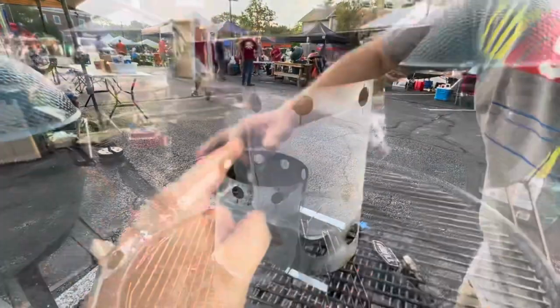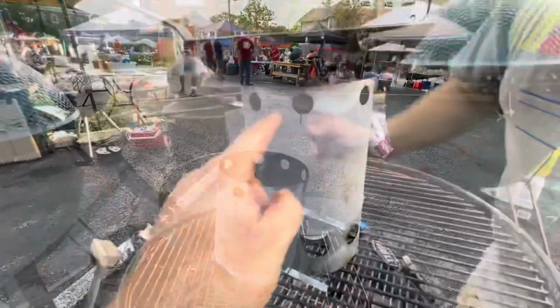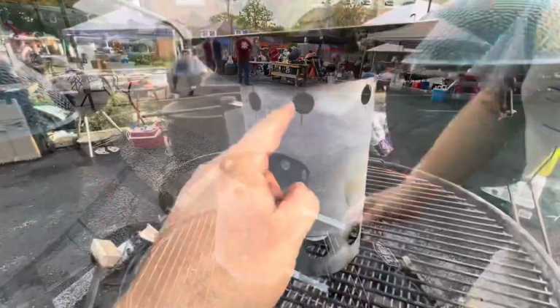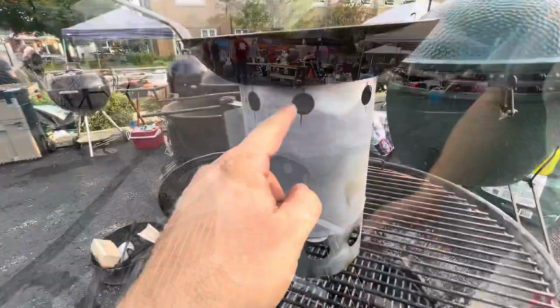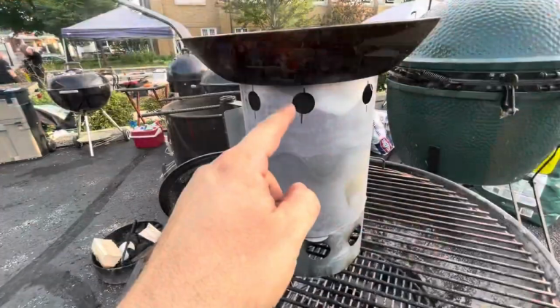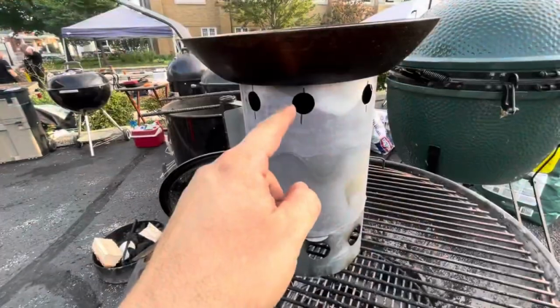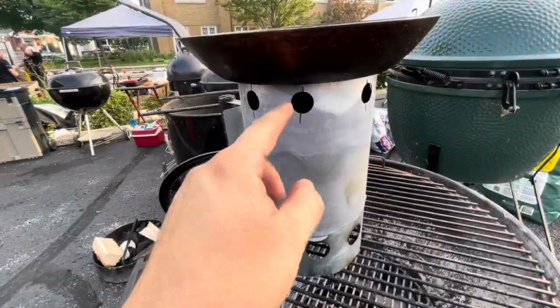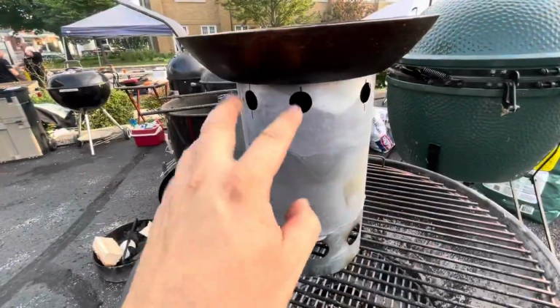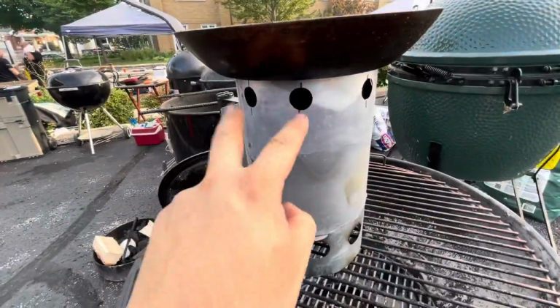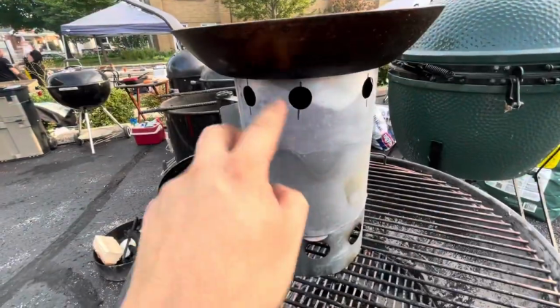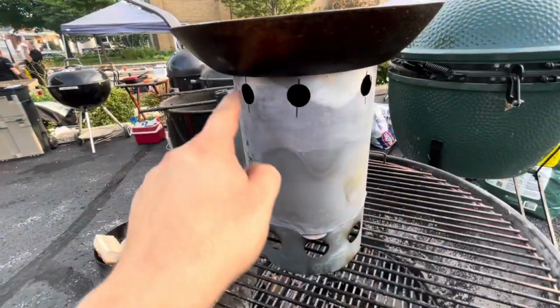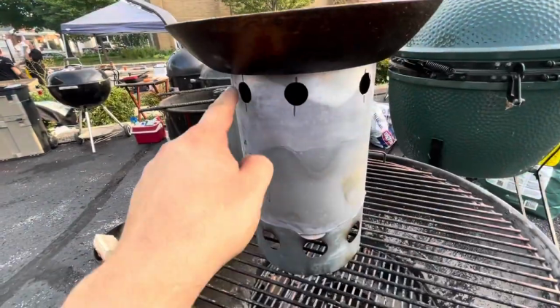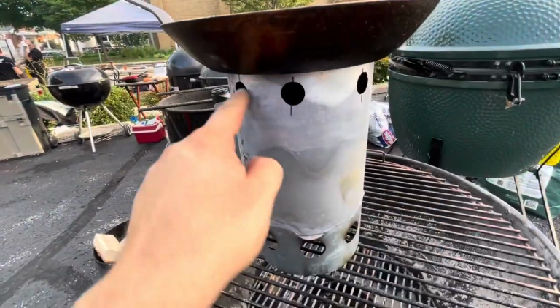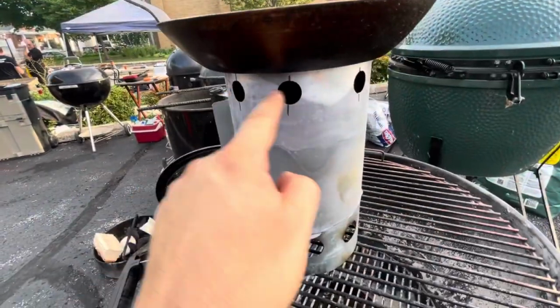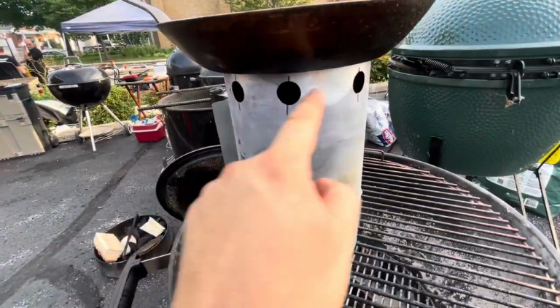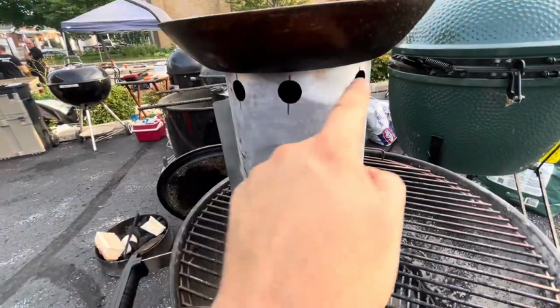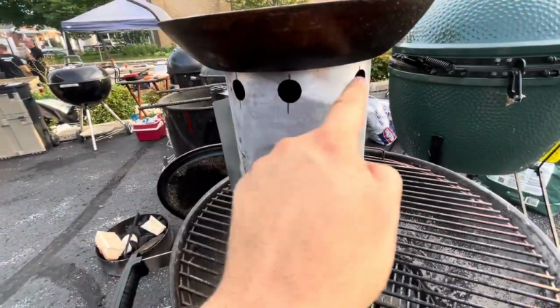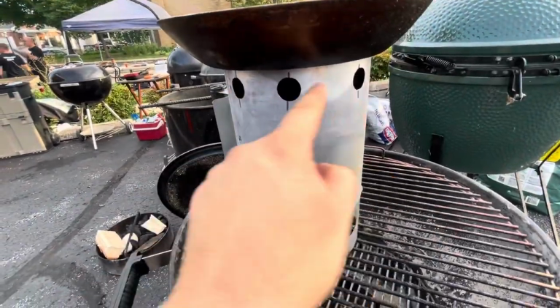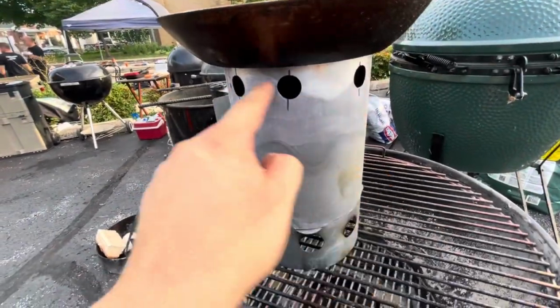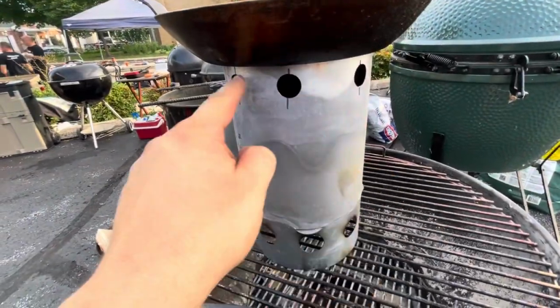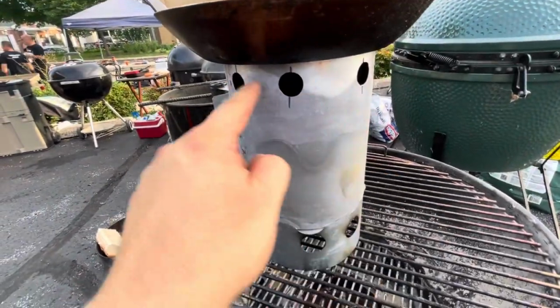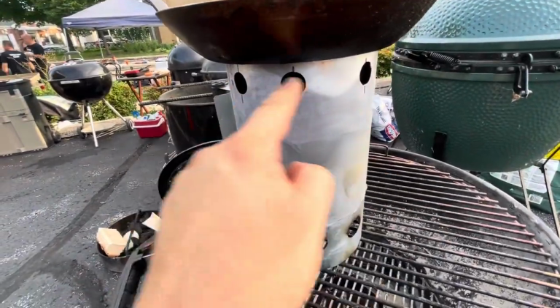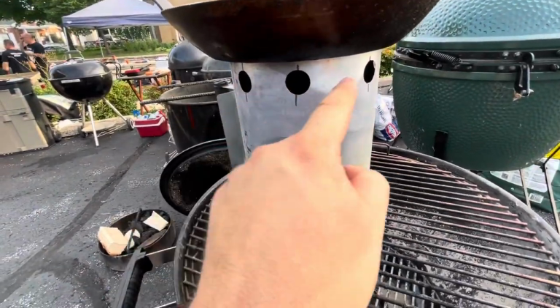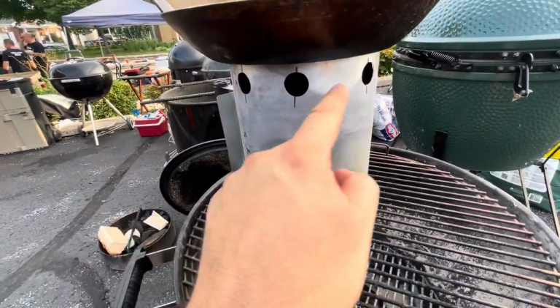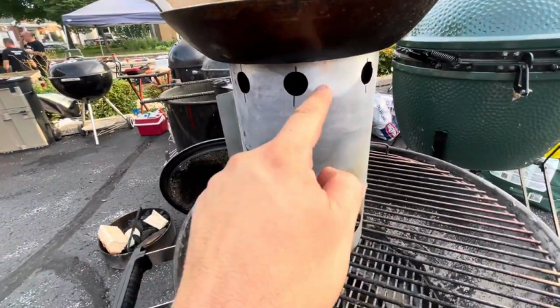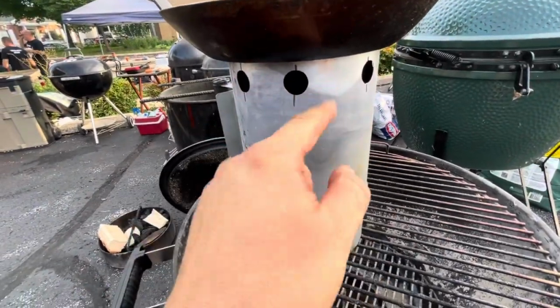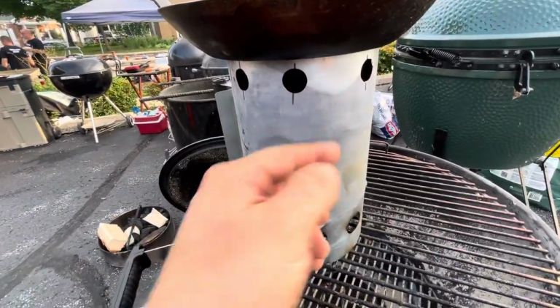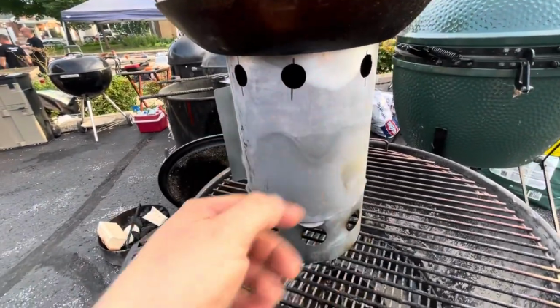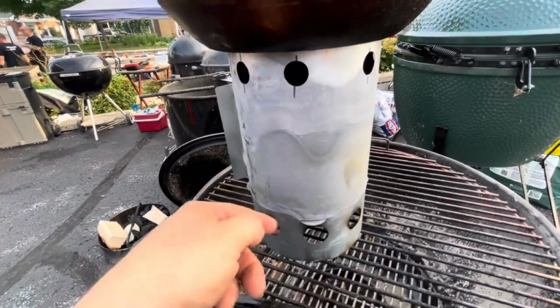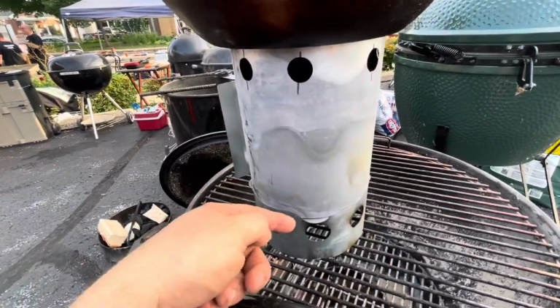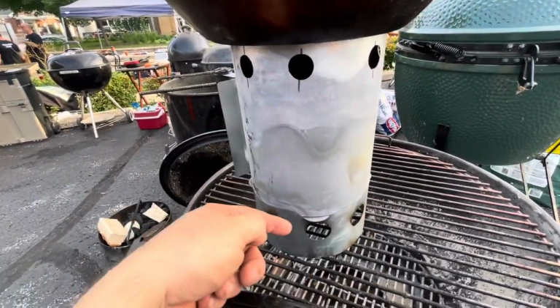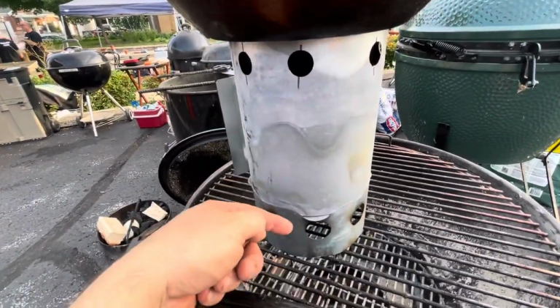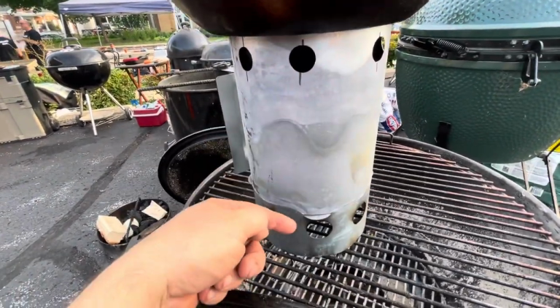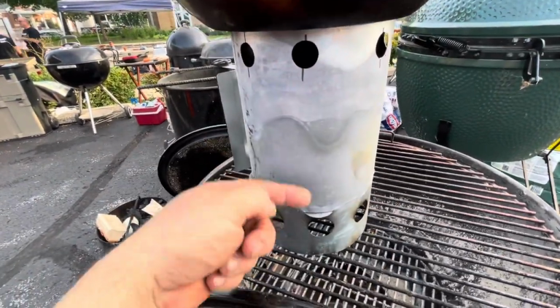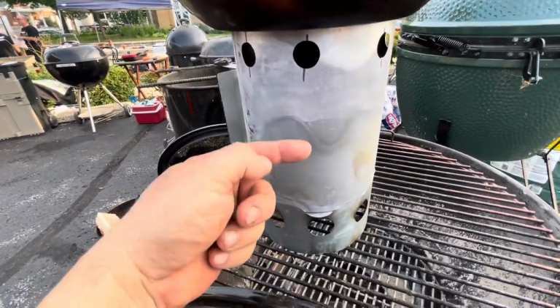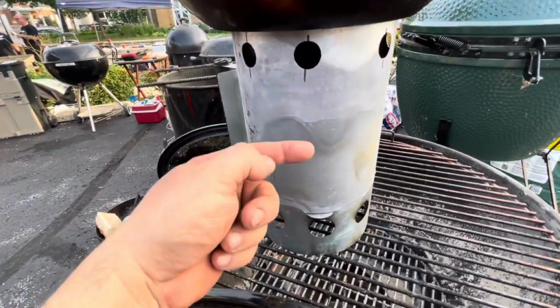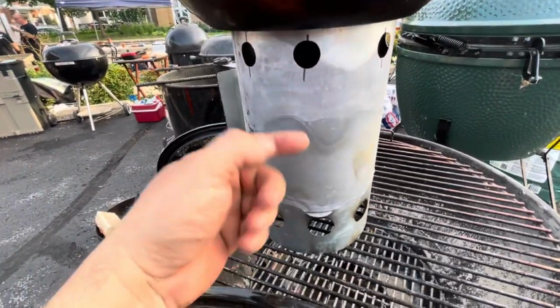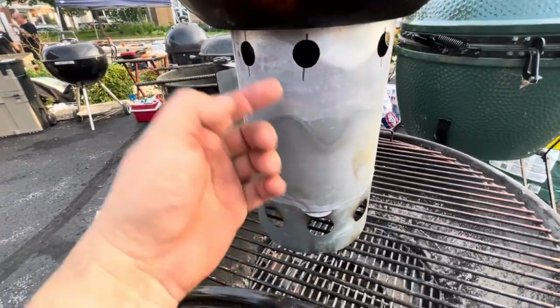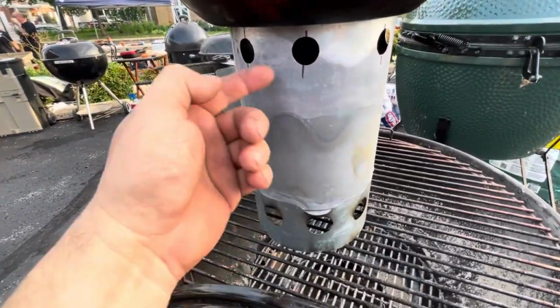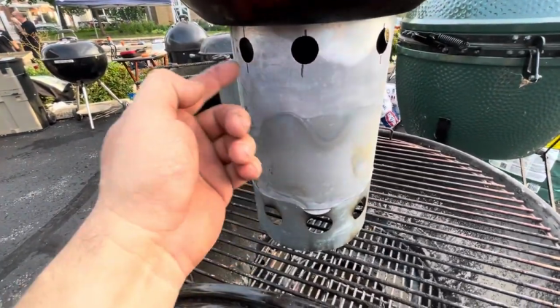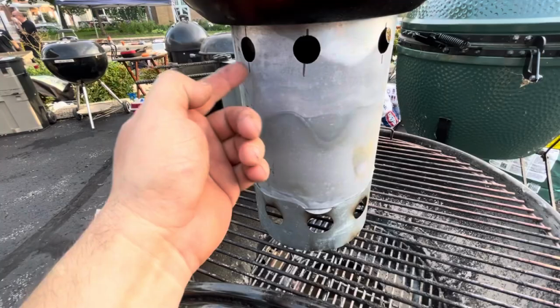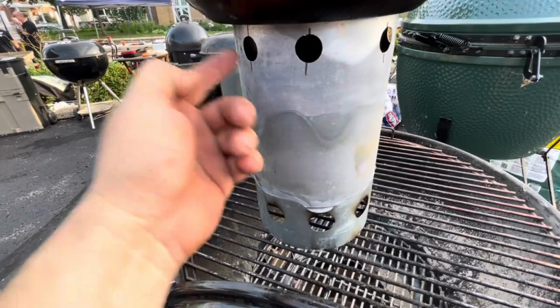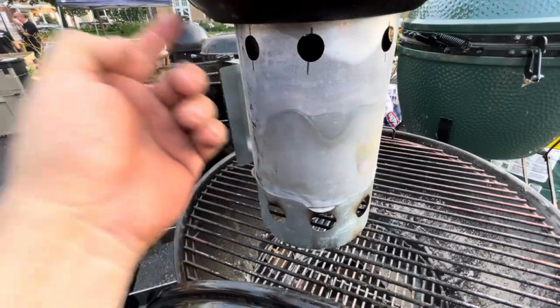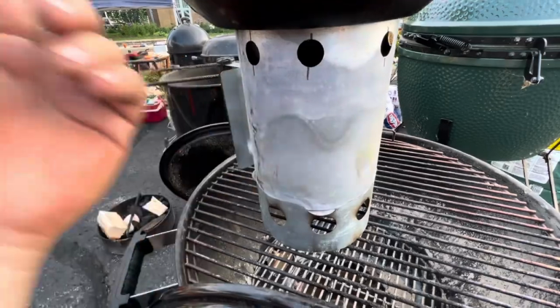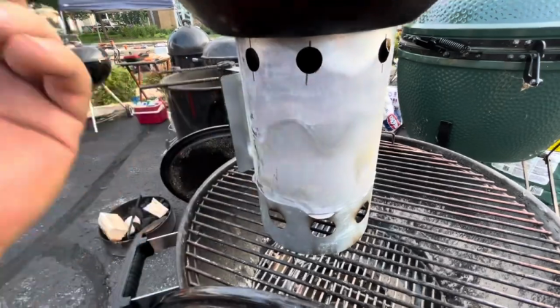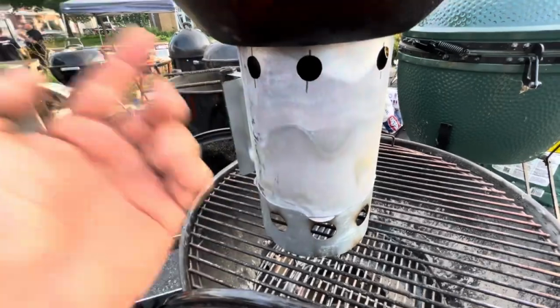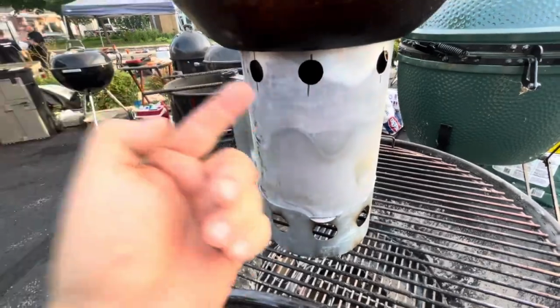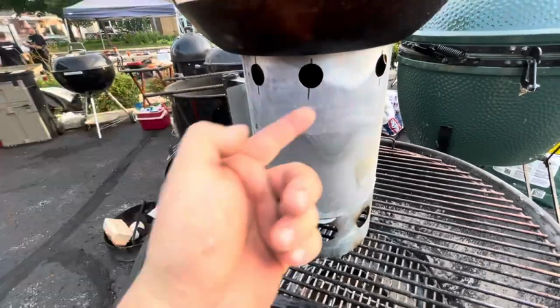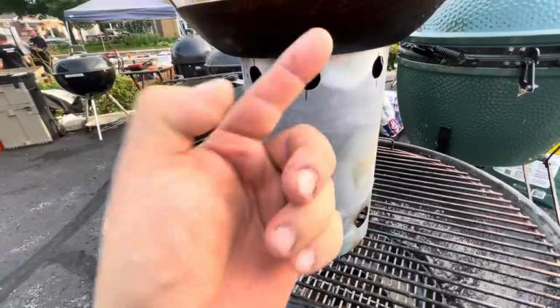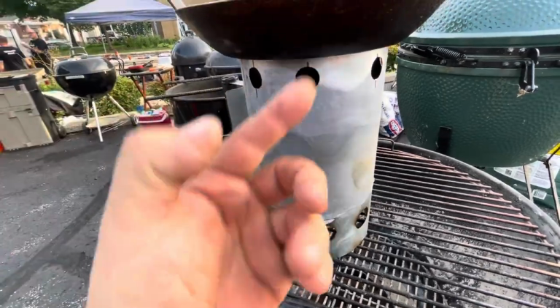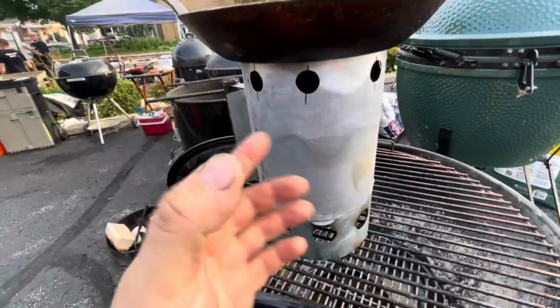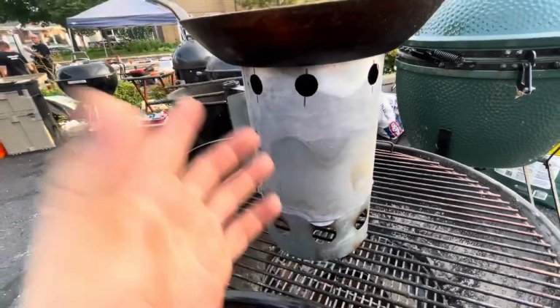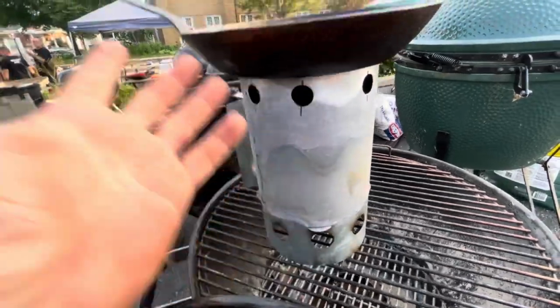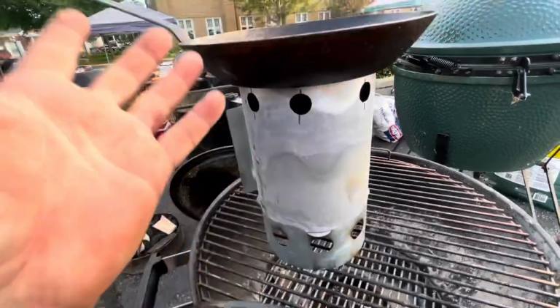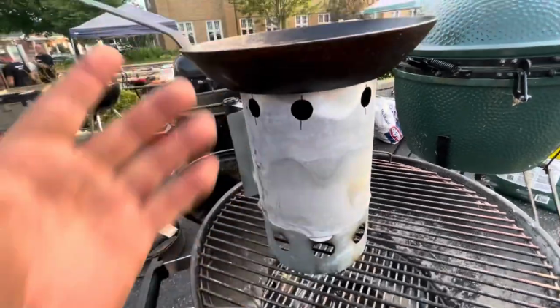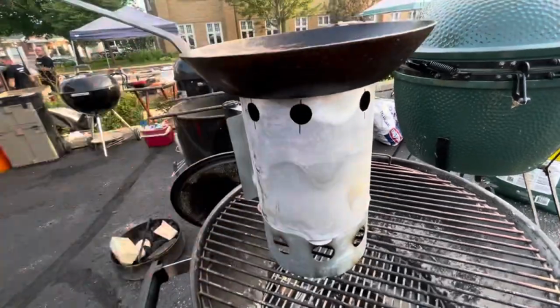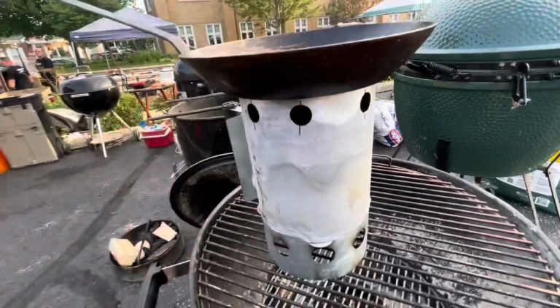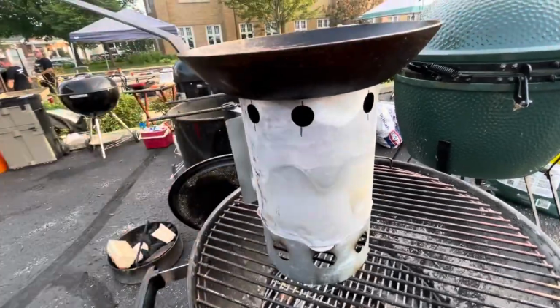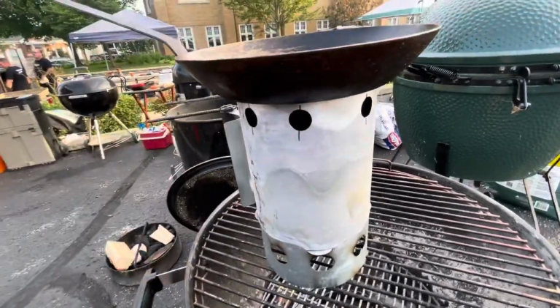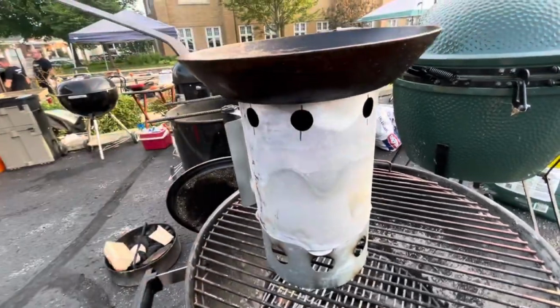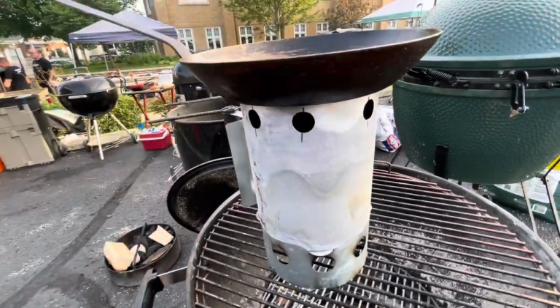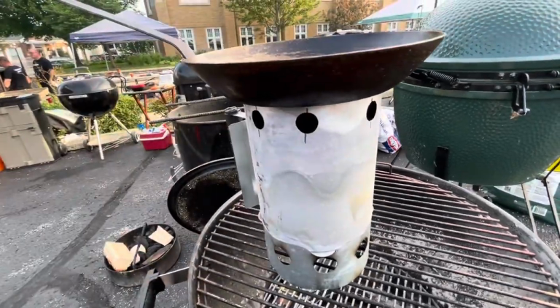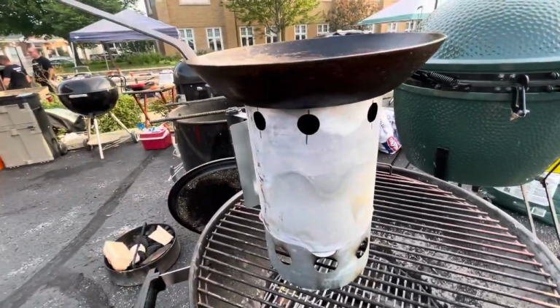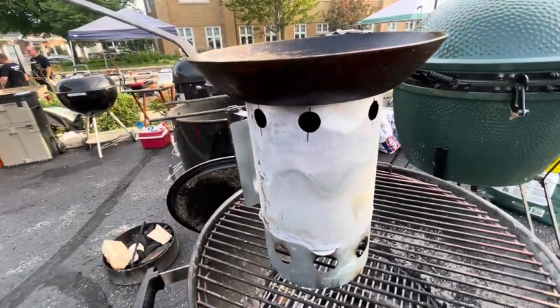Alright, so there it is. With this series of holes we're gonna see right now if this thing is able to burn and basically exhaust and heat all at the same time.